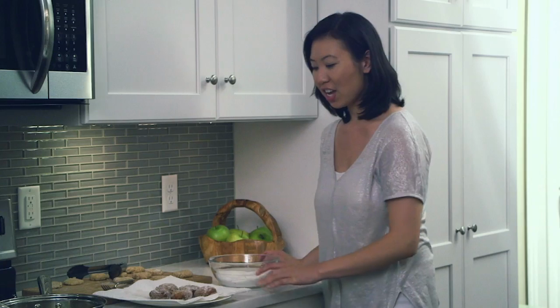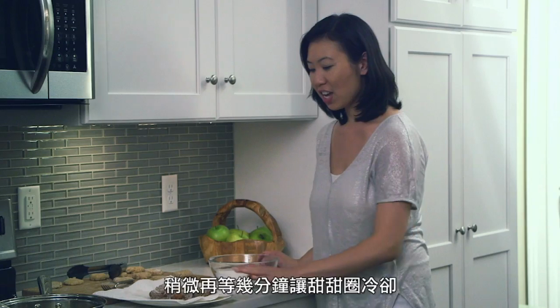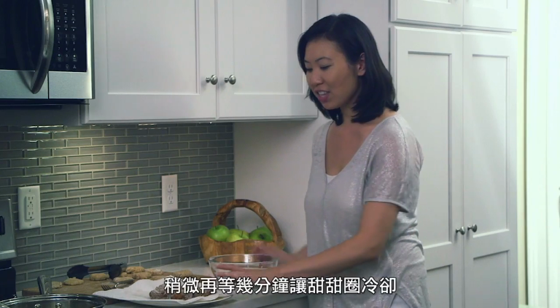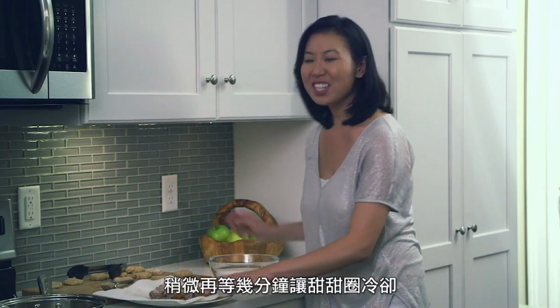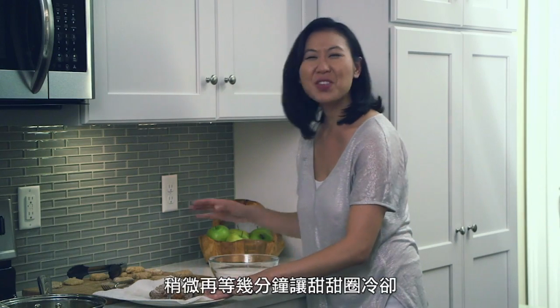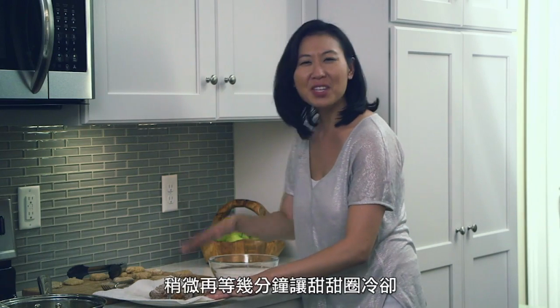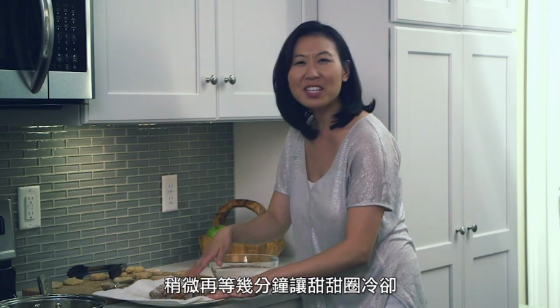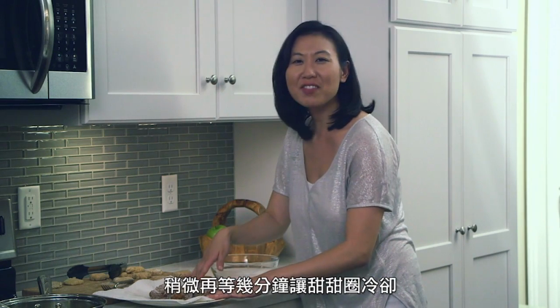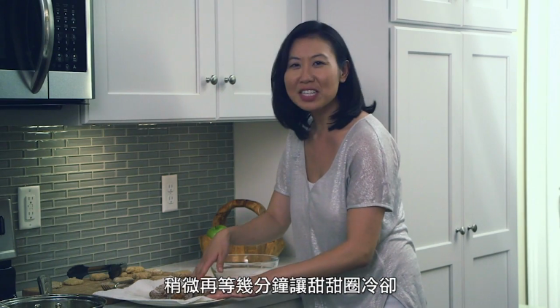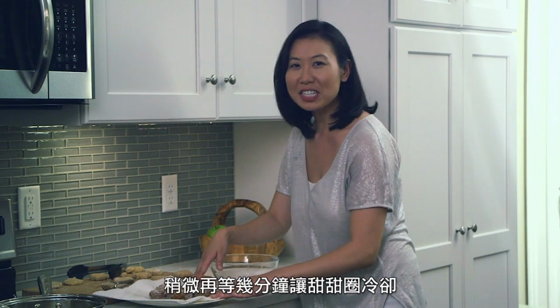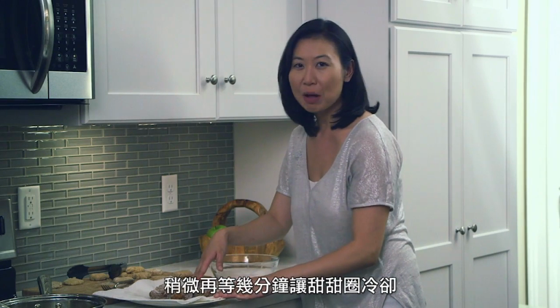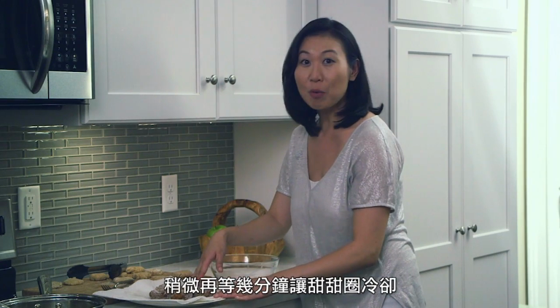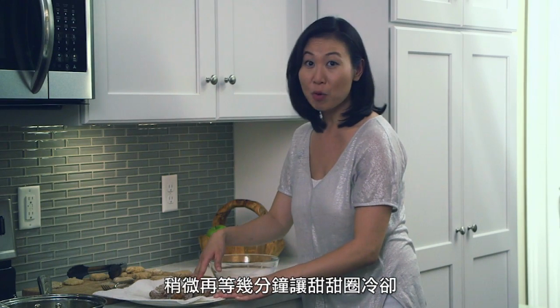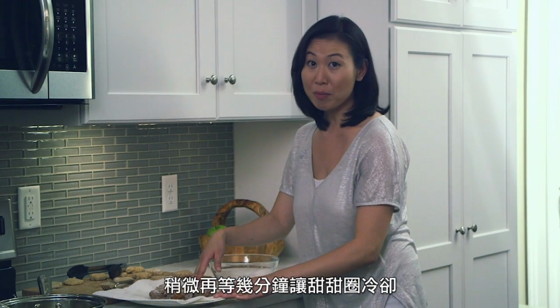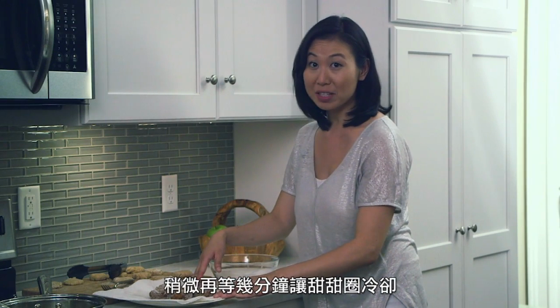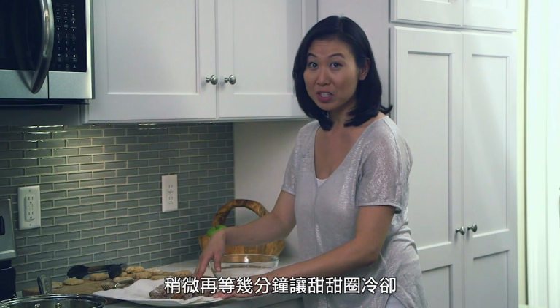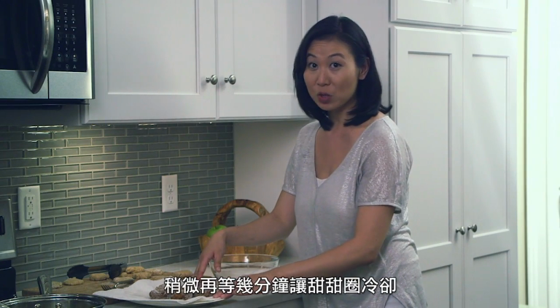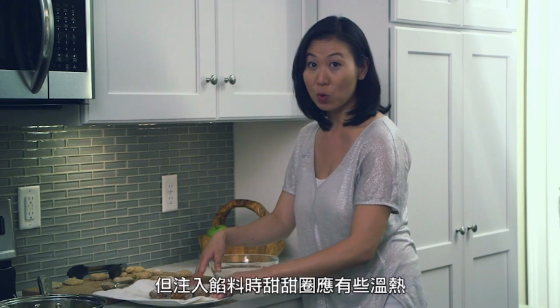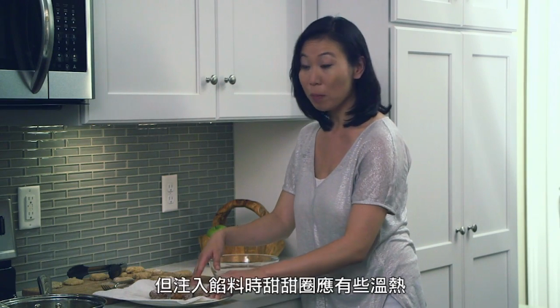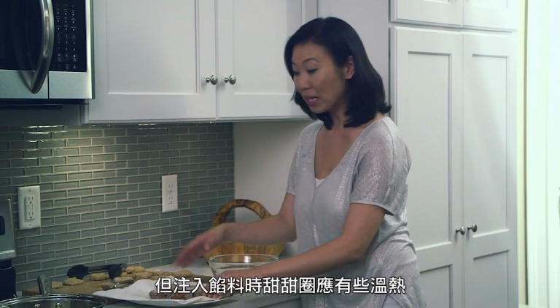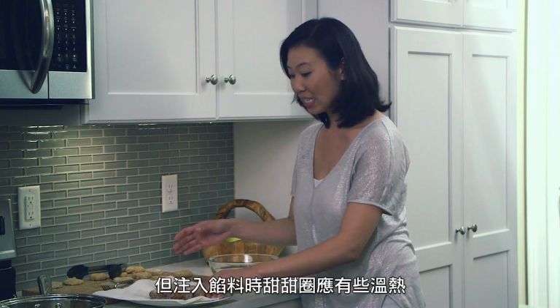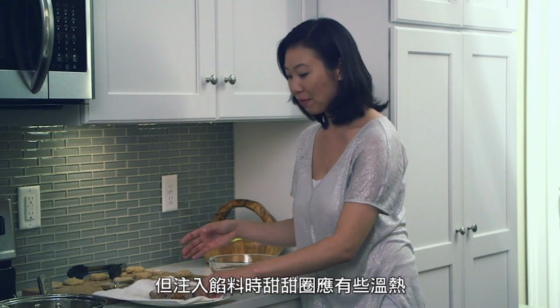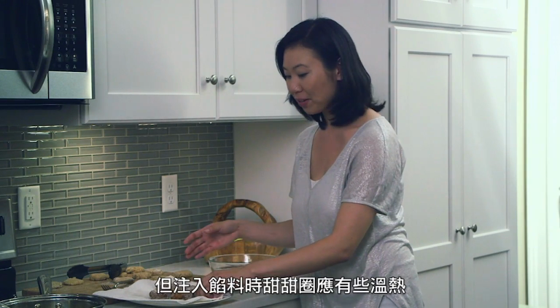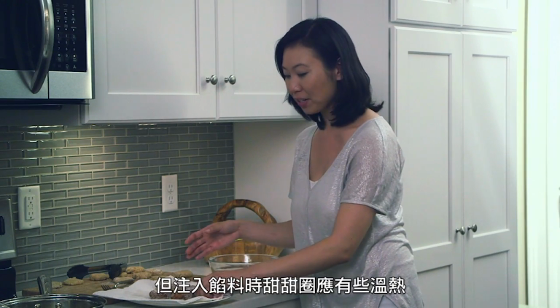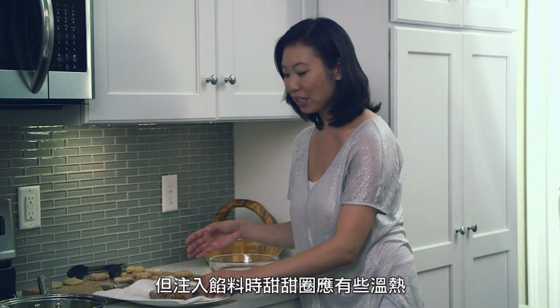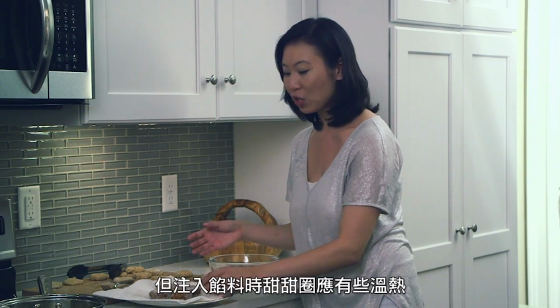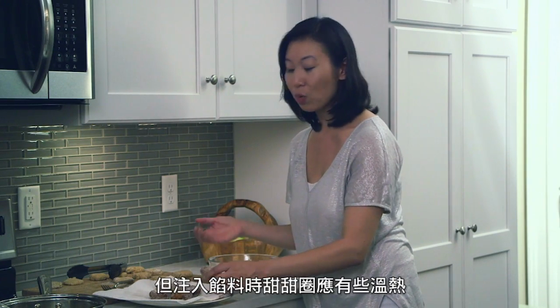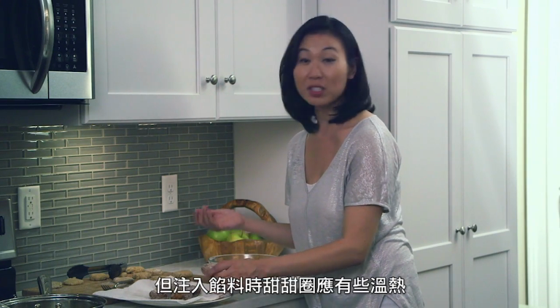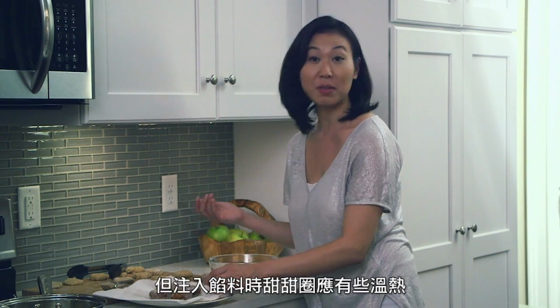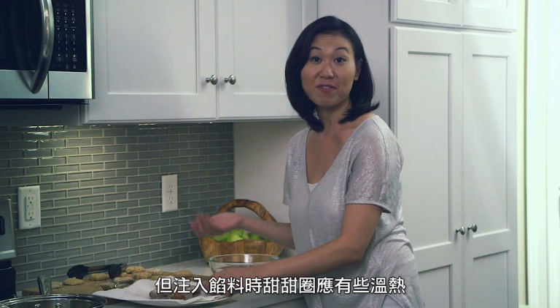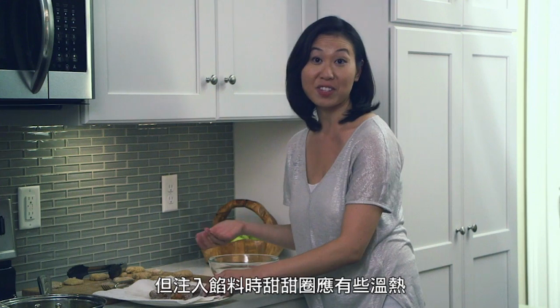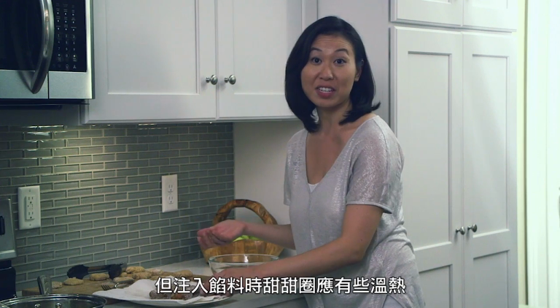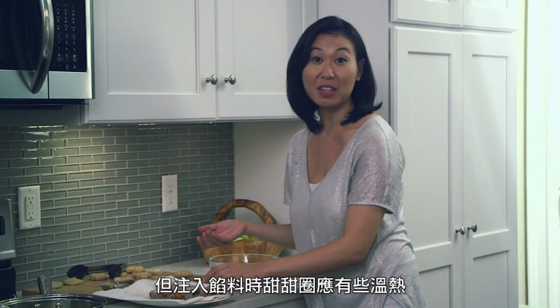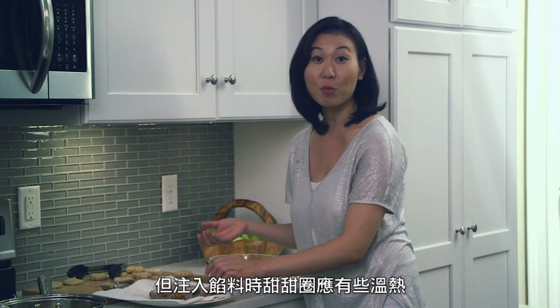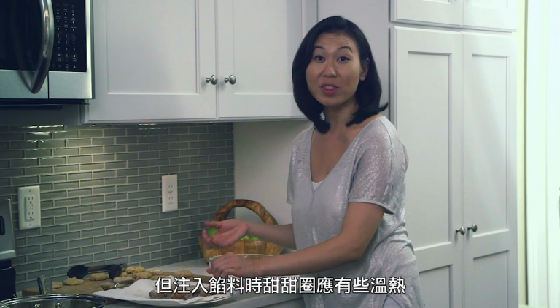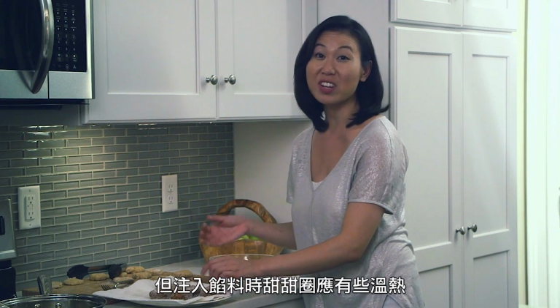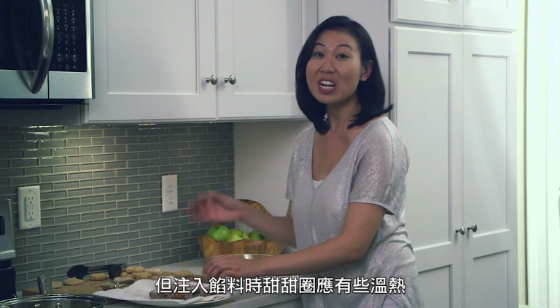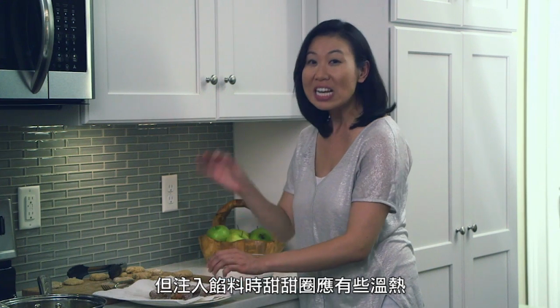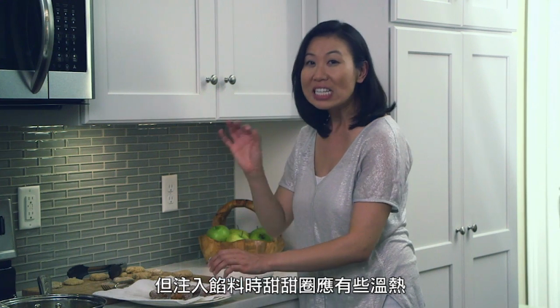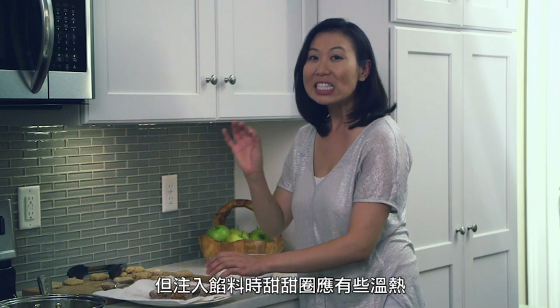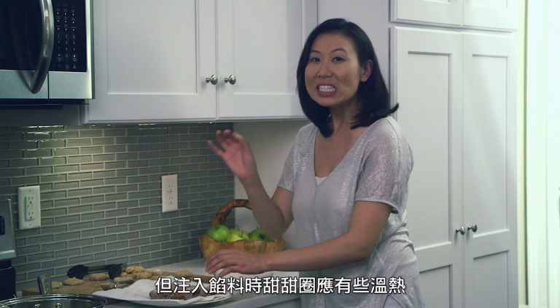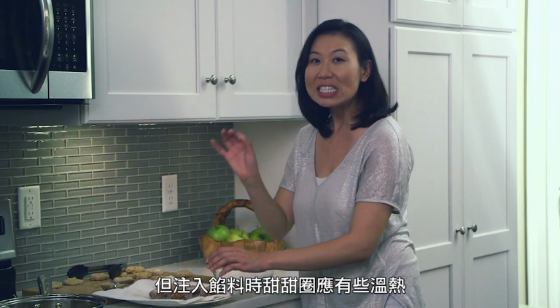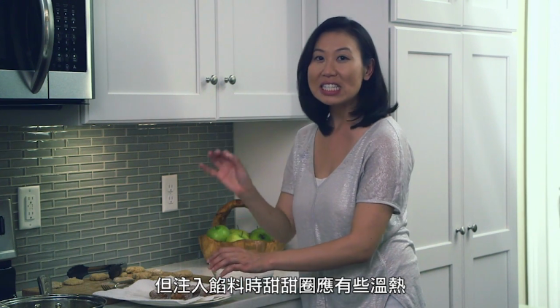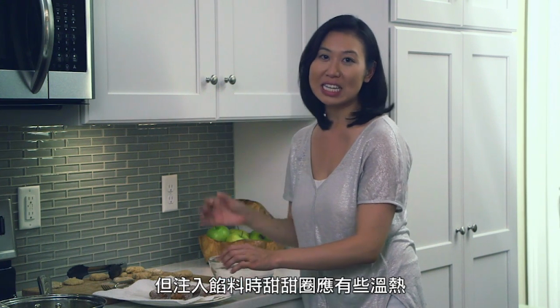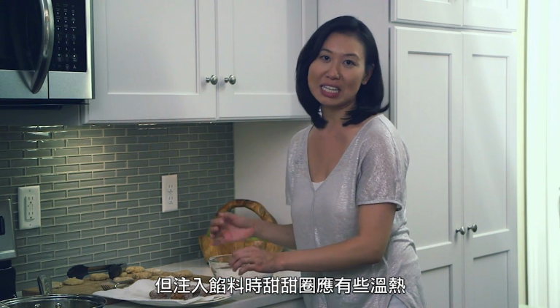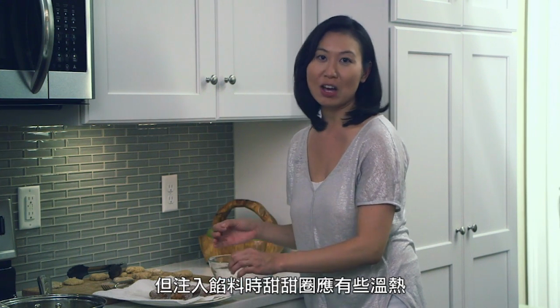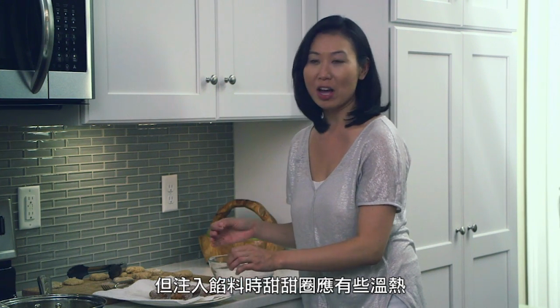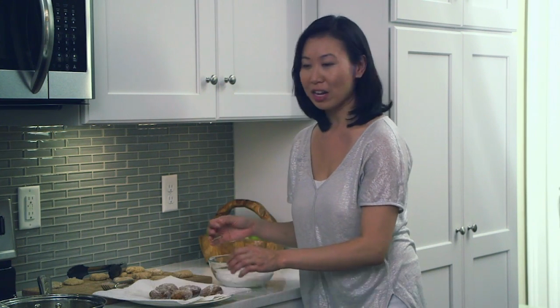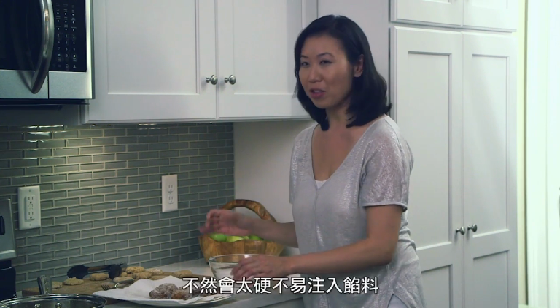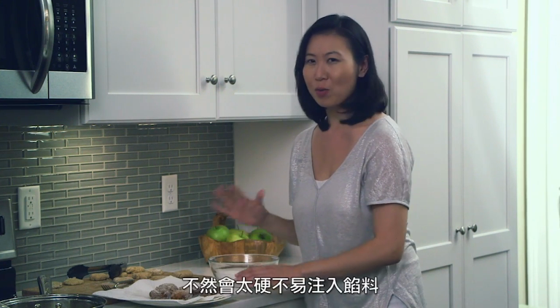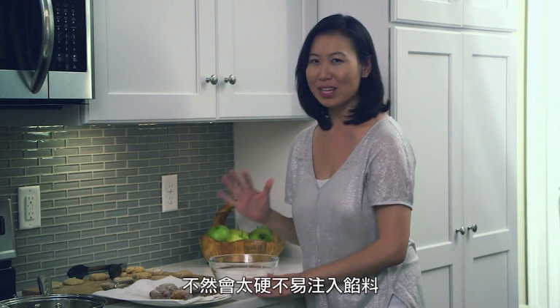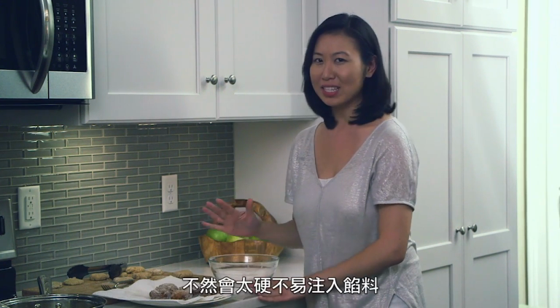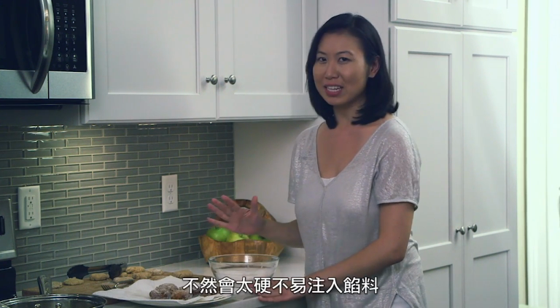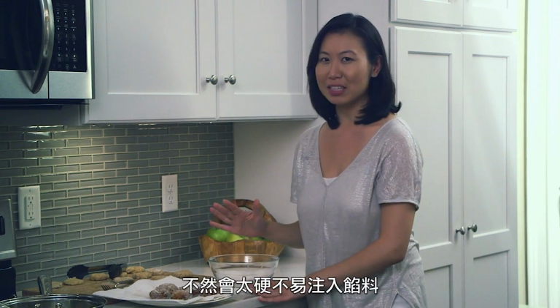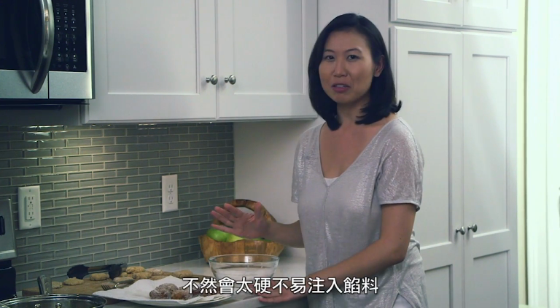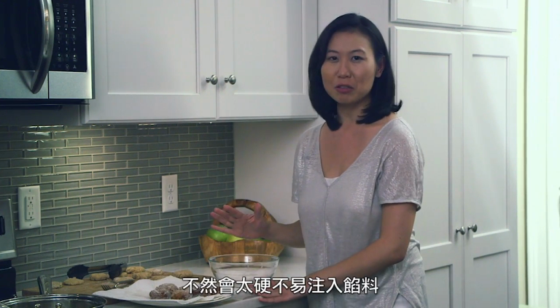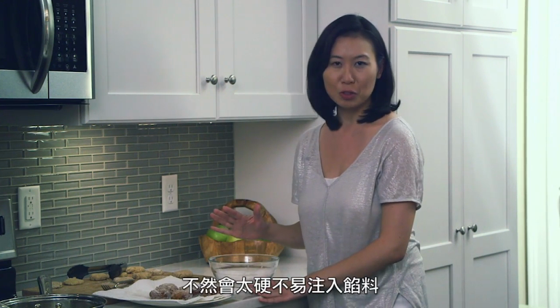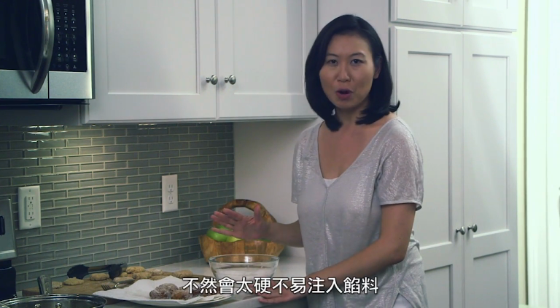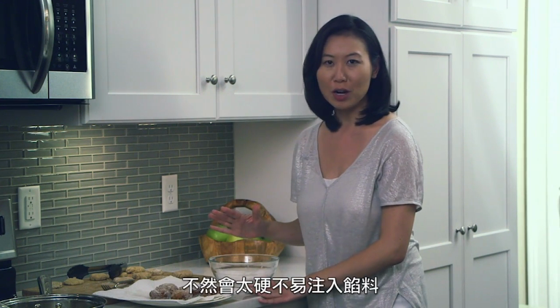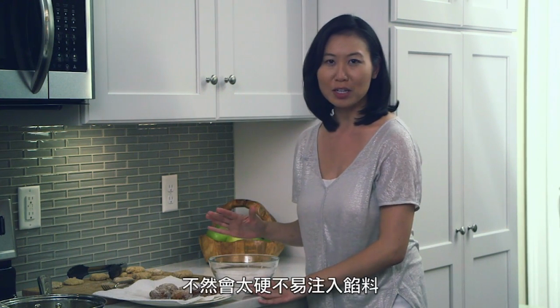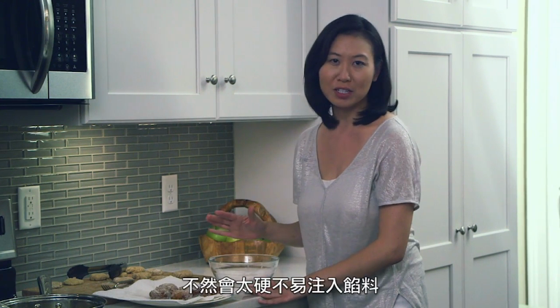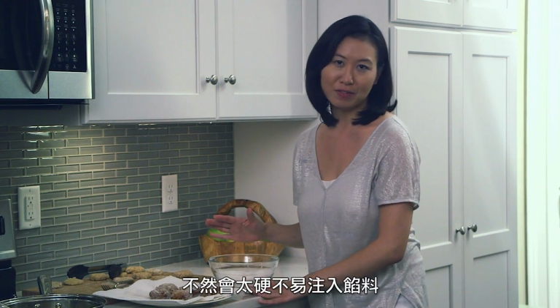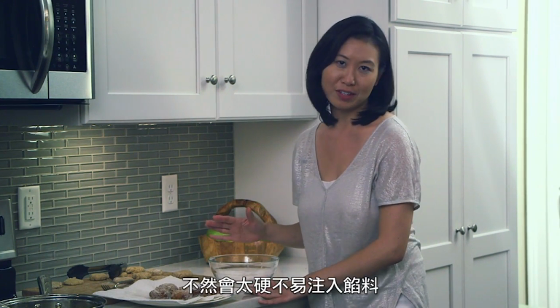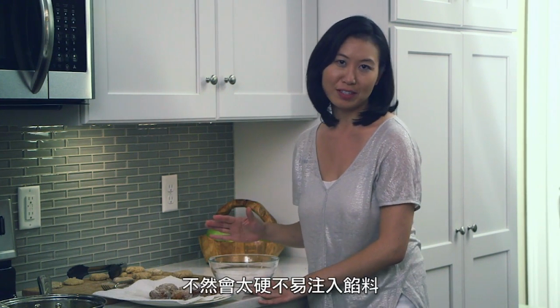You can give these a couple more minutes to cool, but definitely you want to be filling them when they're still slightly hot. Otherwise they get a little too hard to fill.